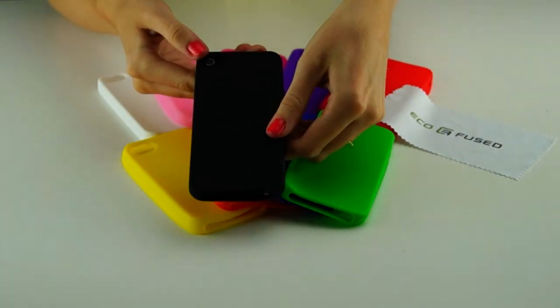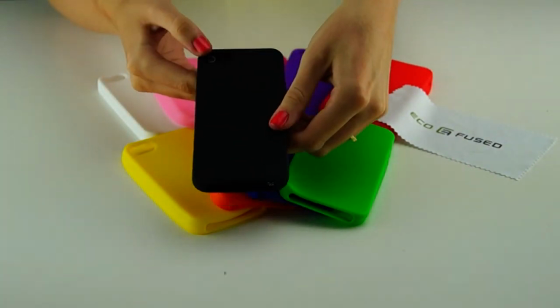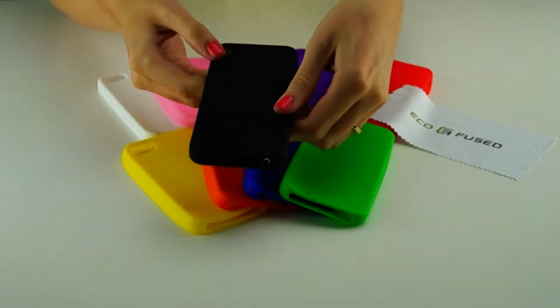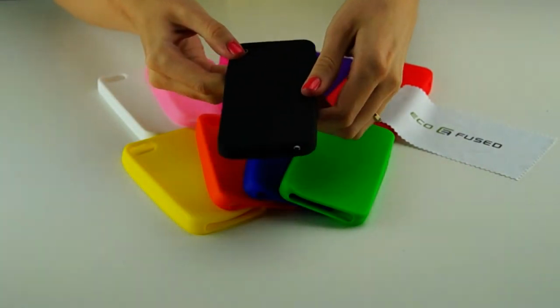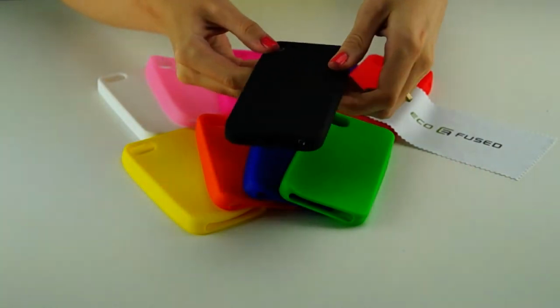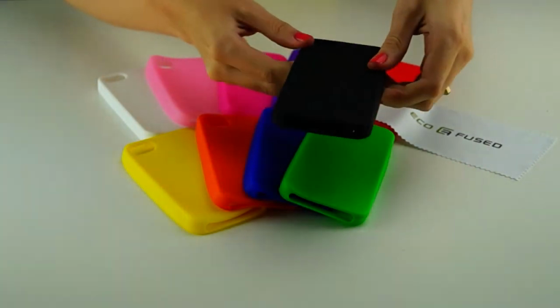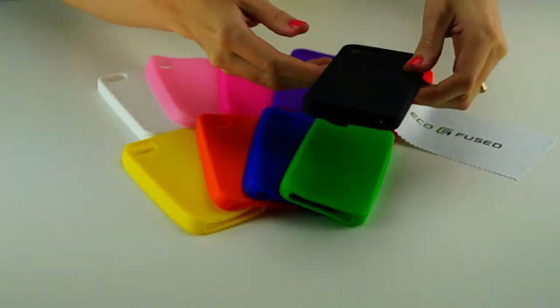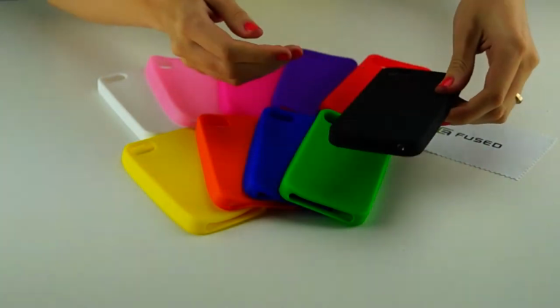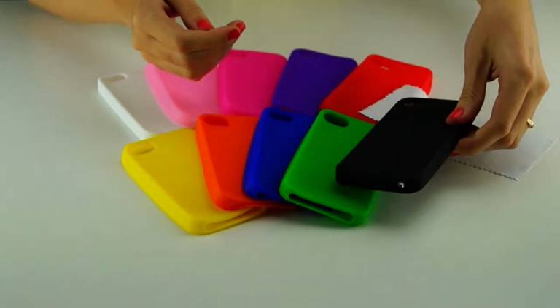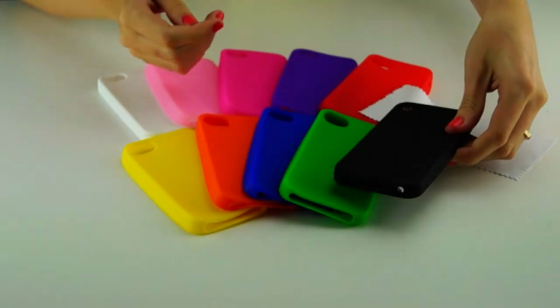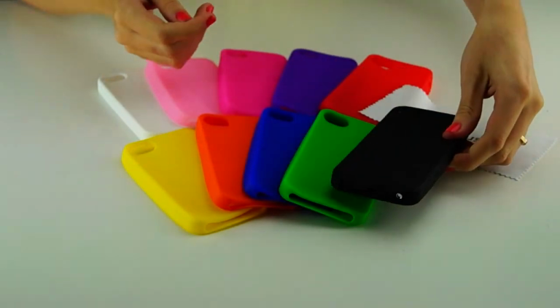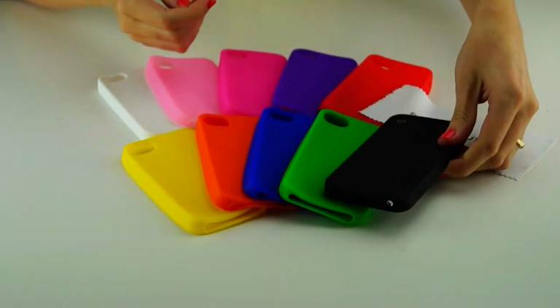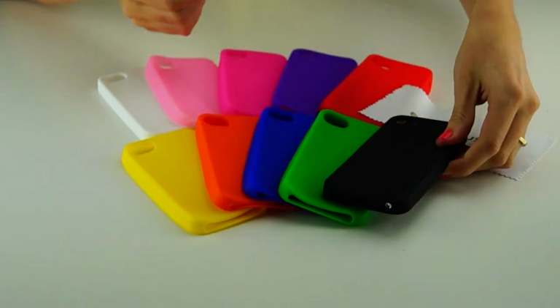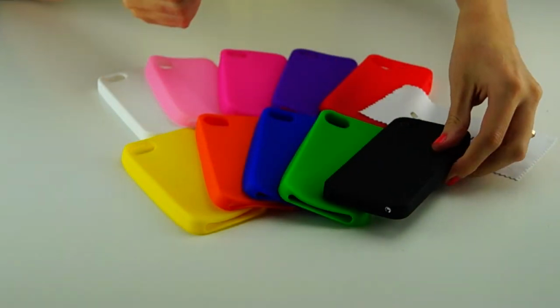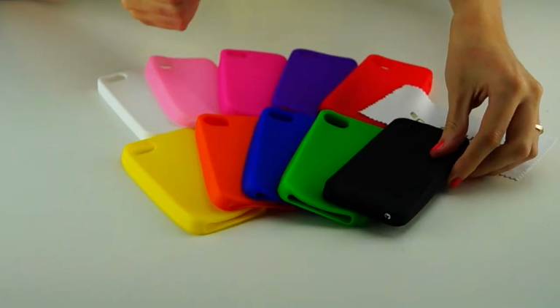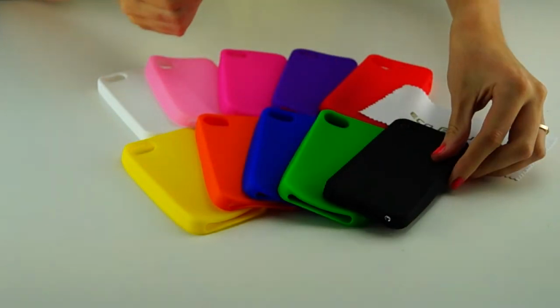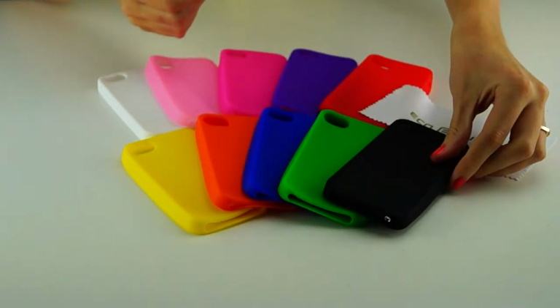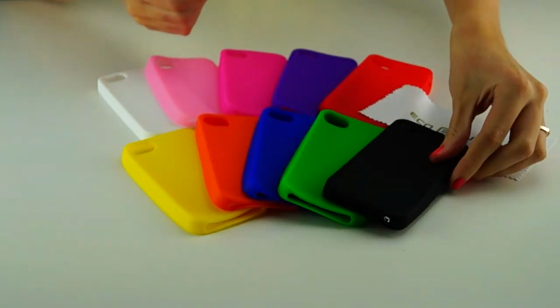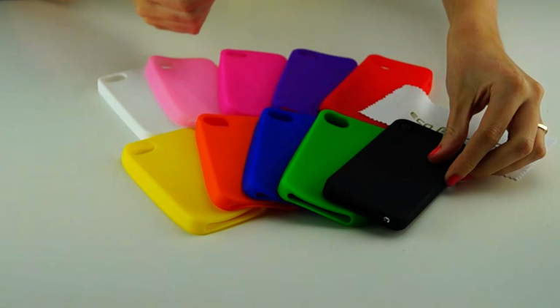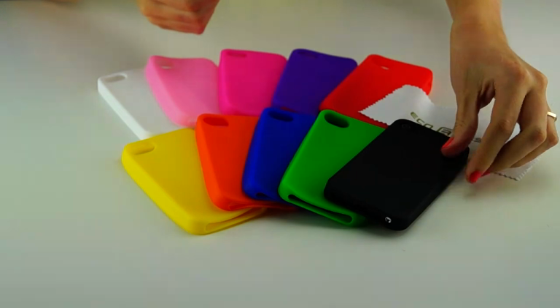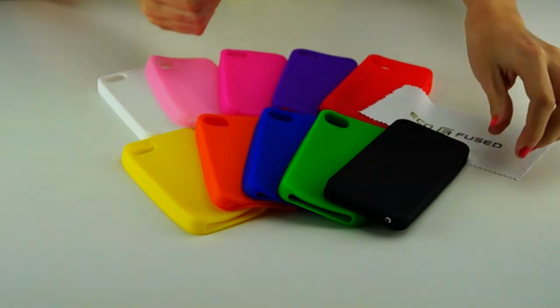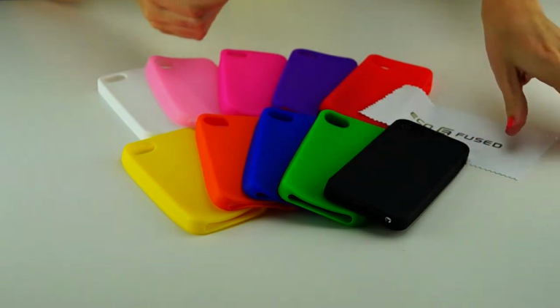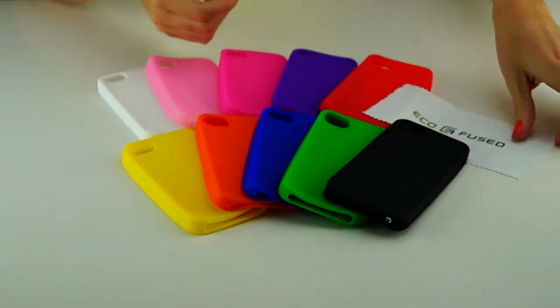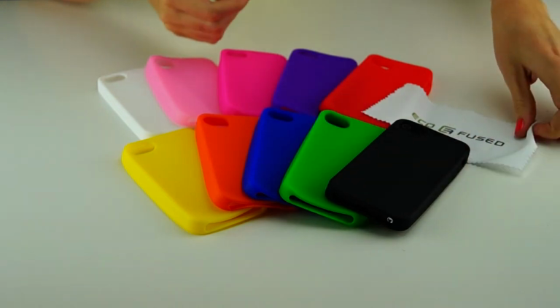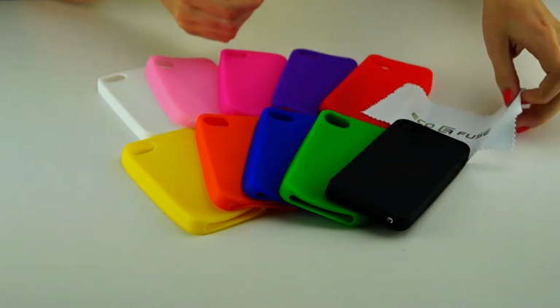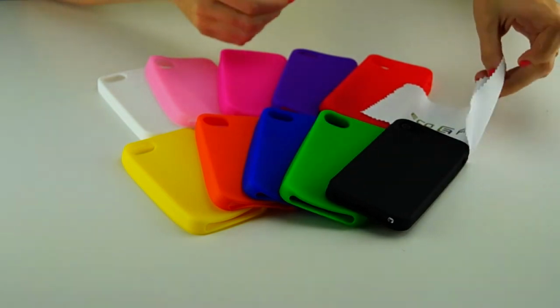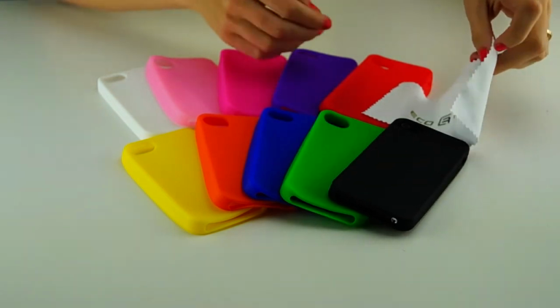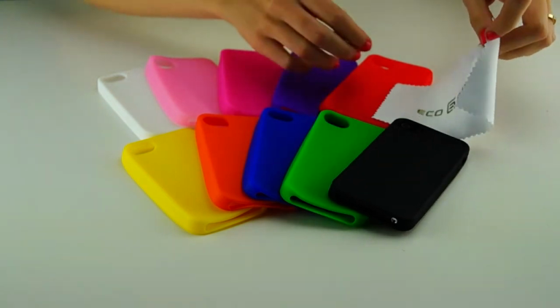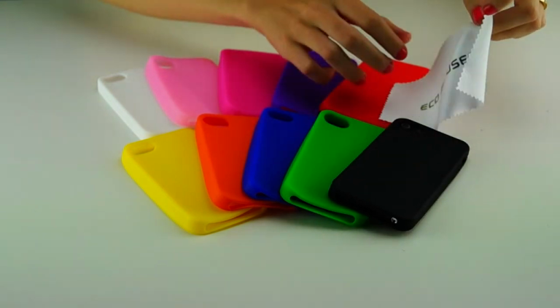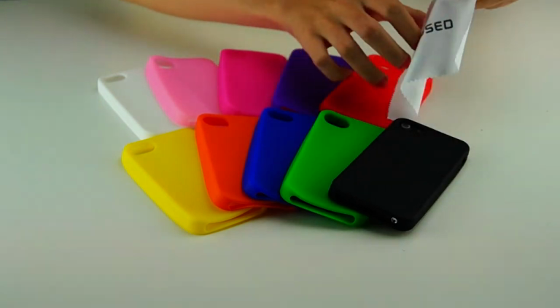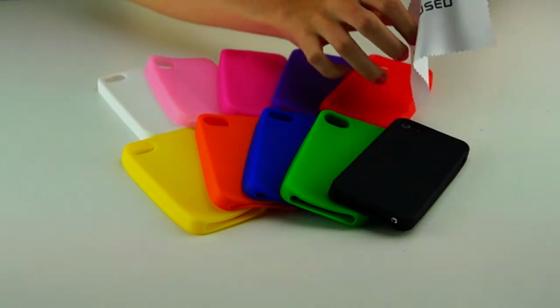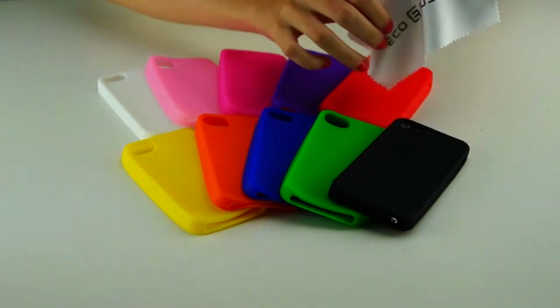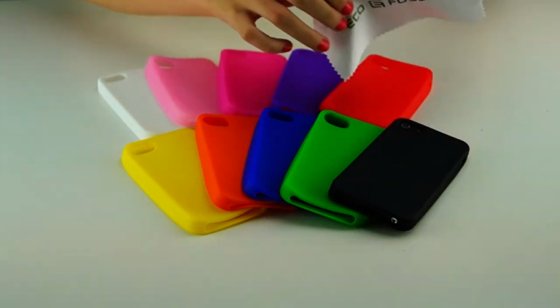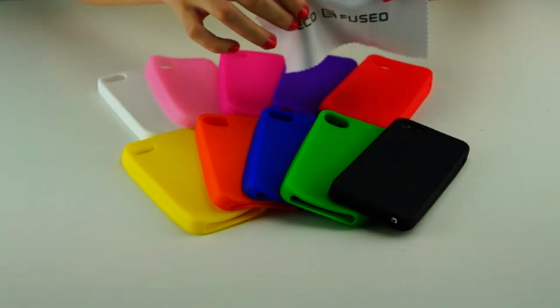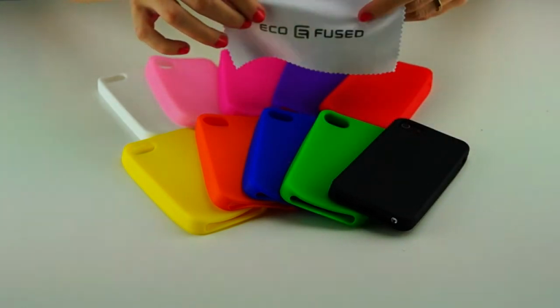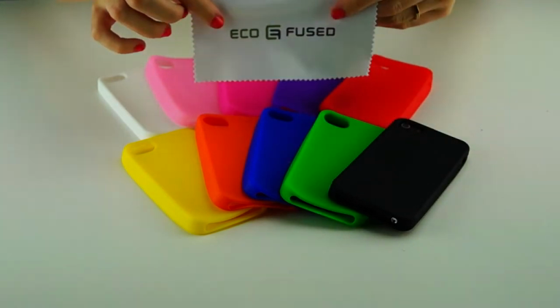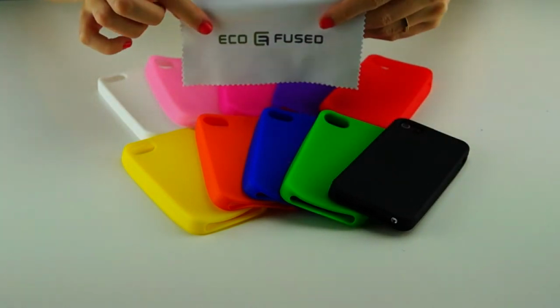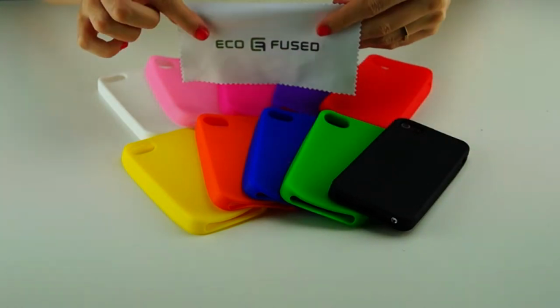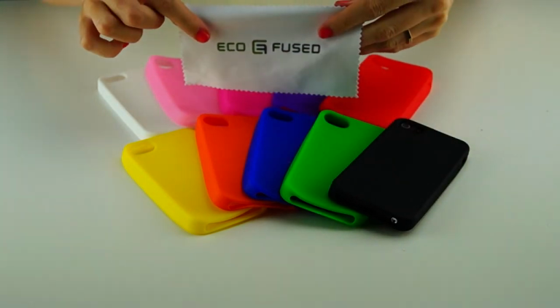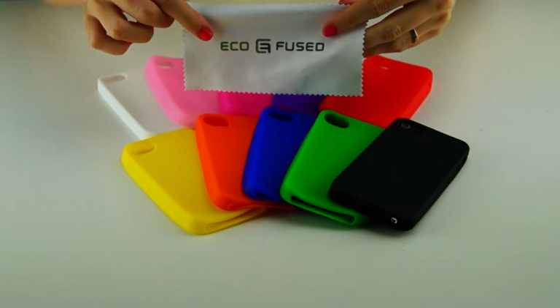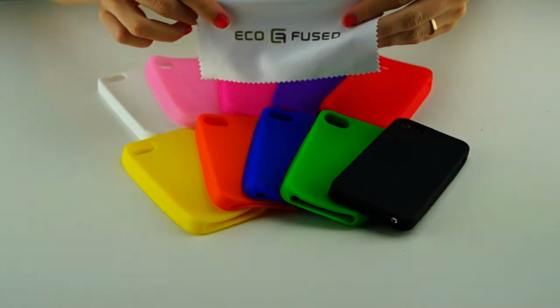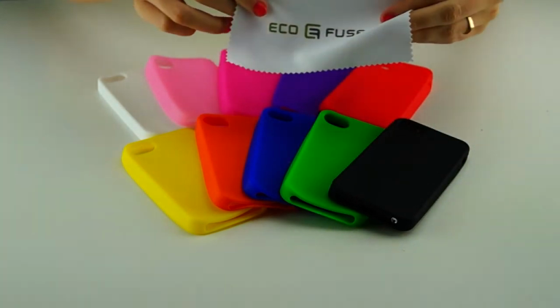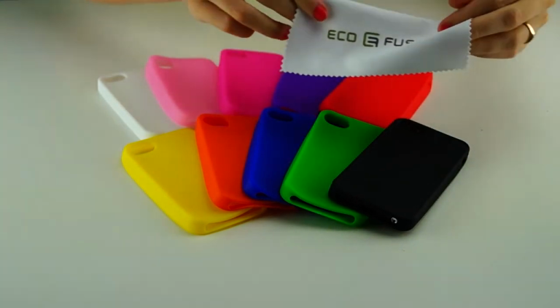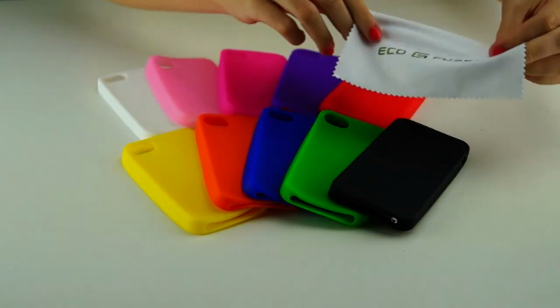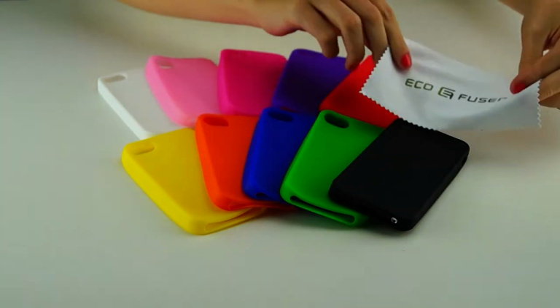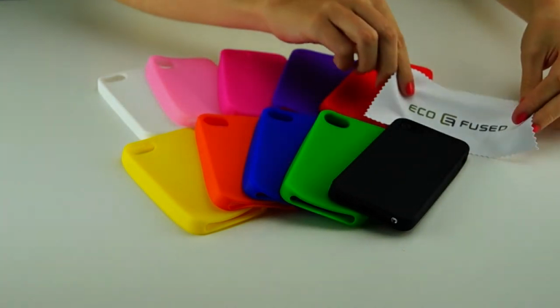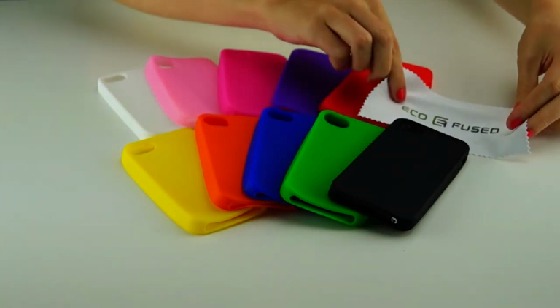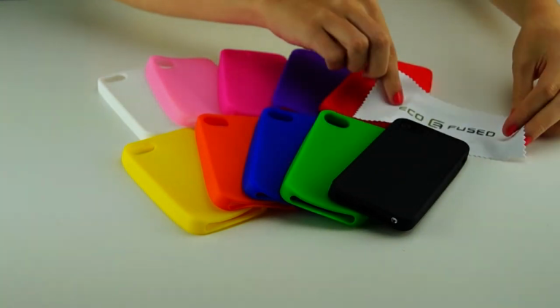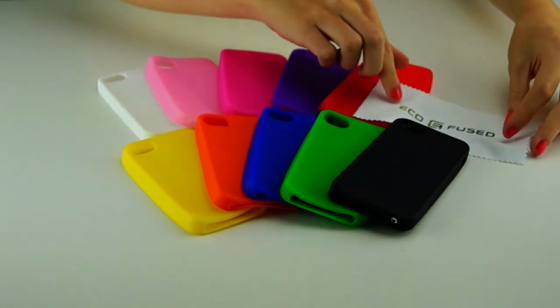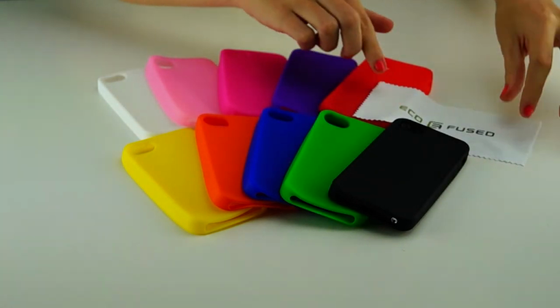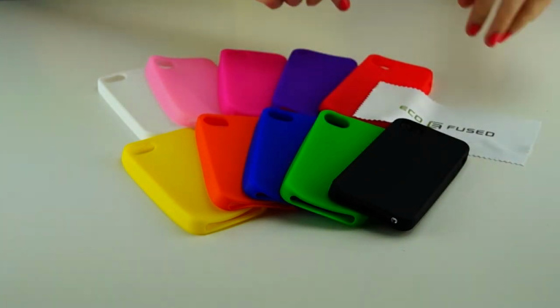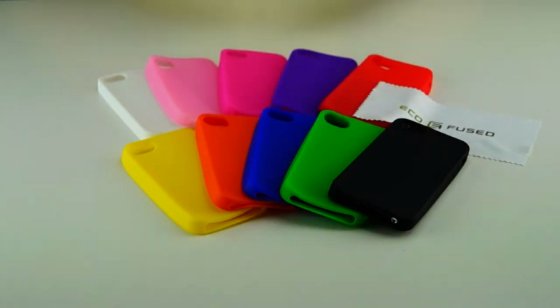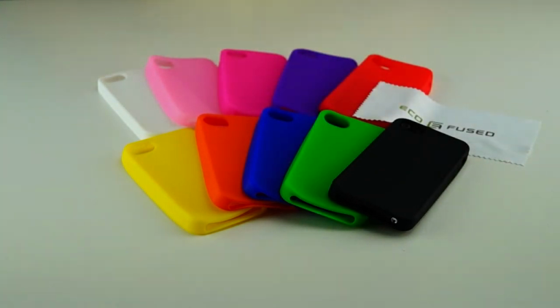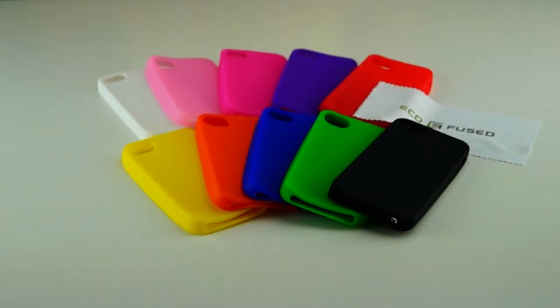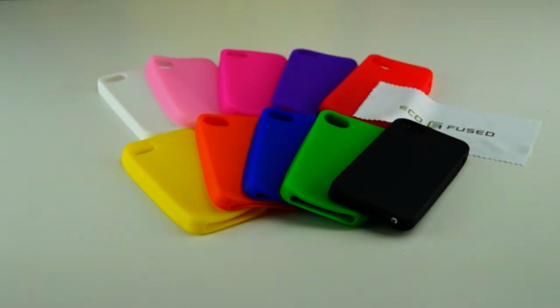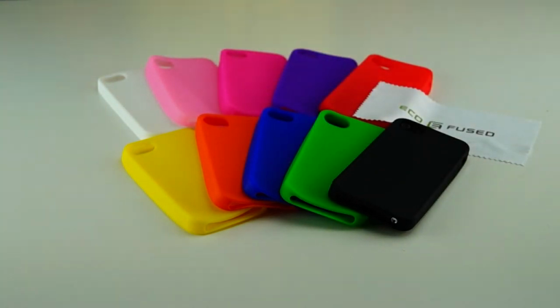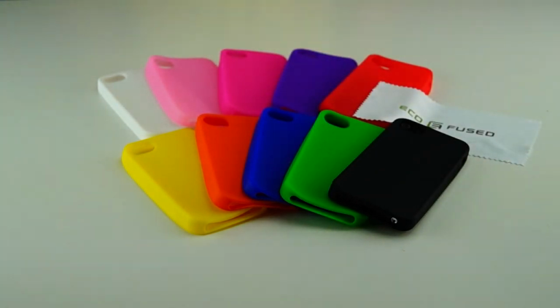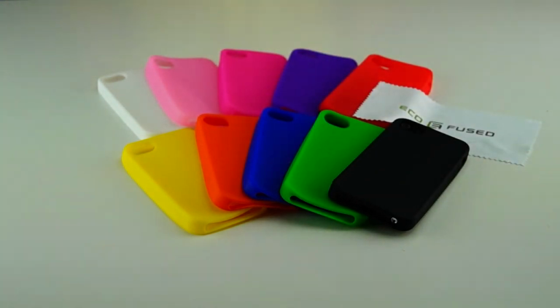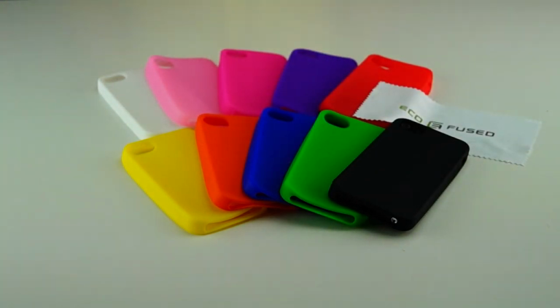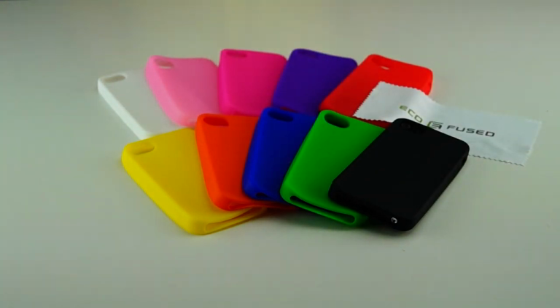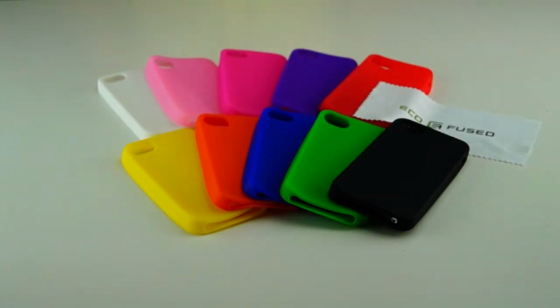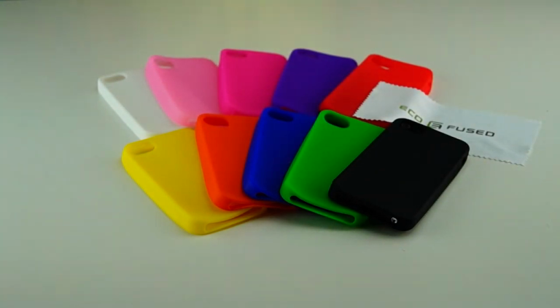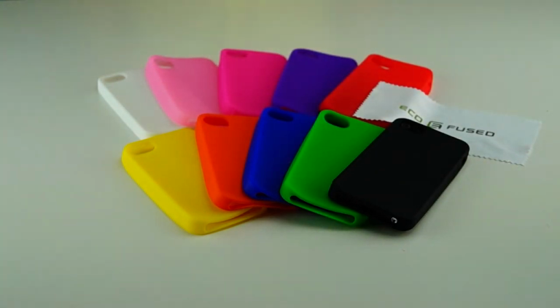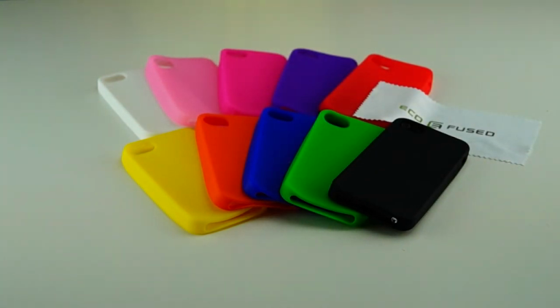Included in this bundle is an EcoFuse cleaning cloth. To purchase this, click on the link down below.